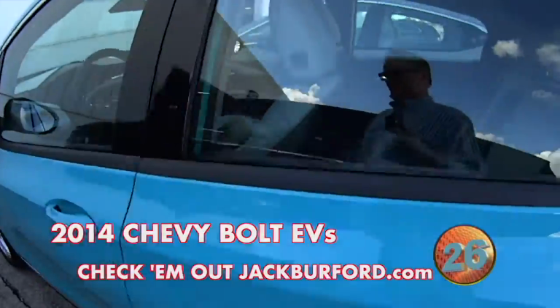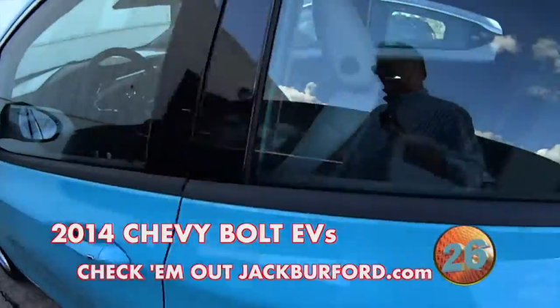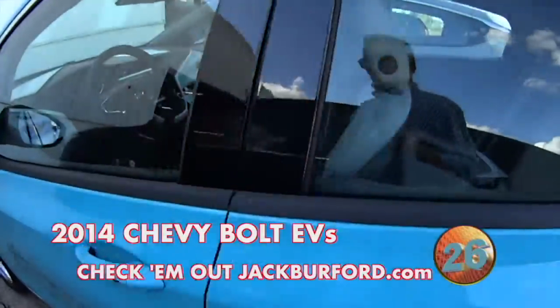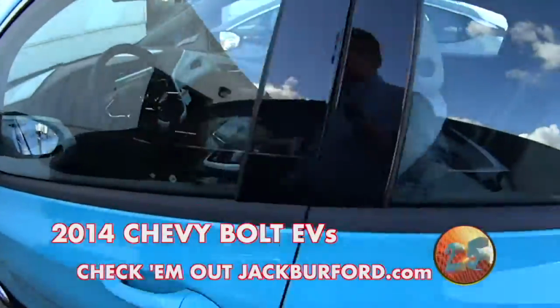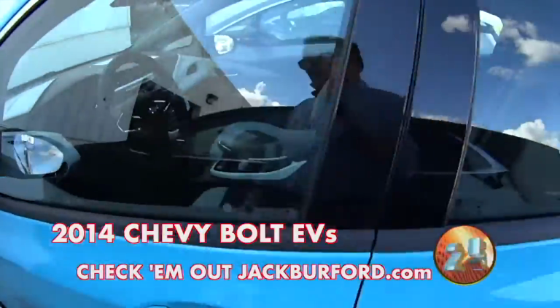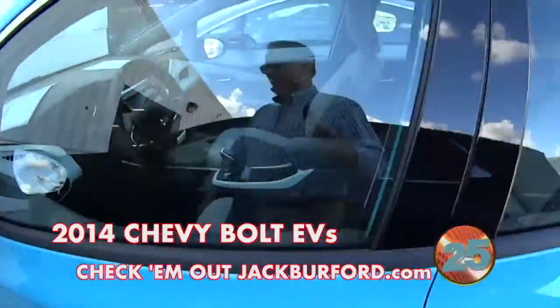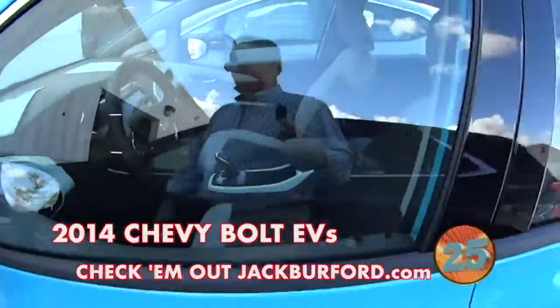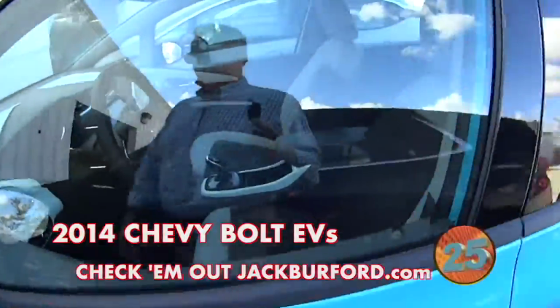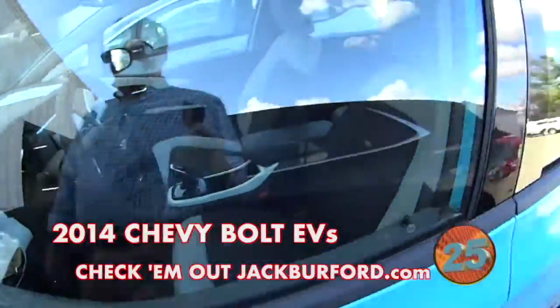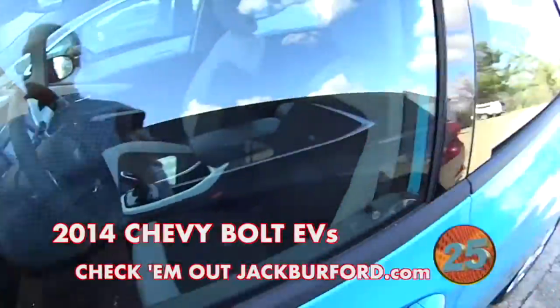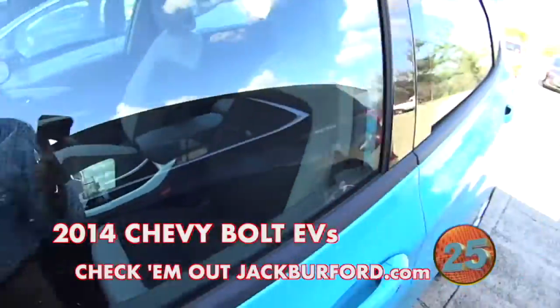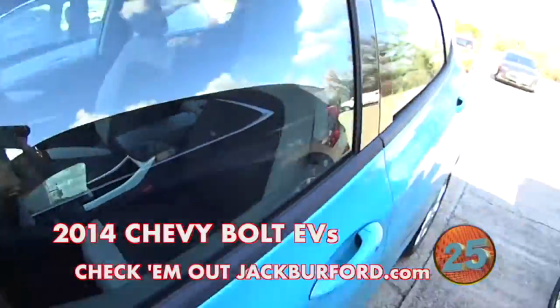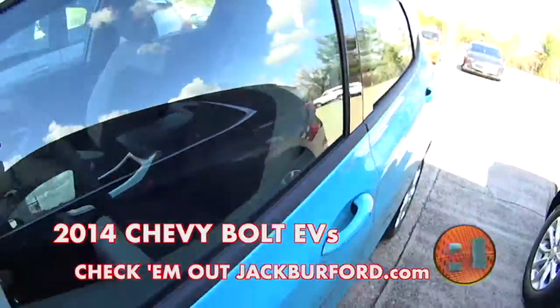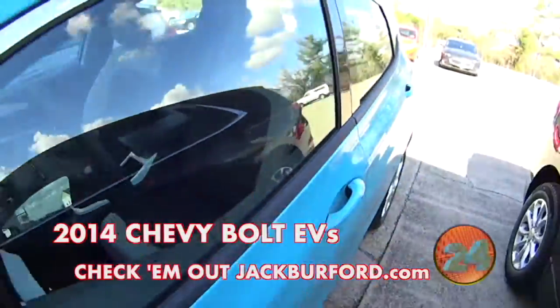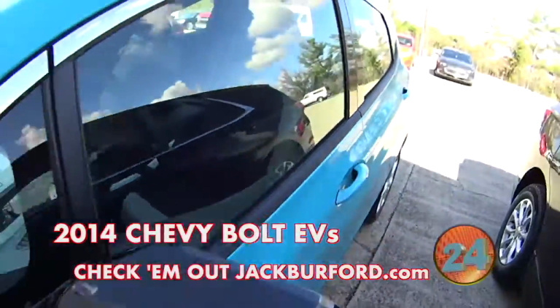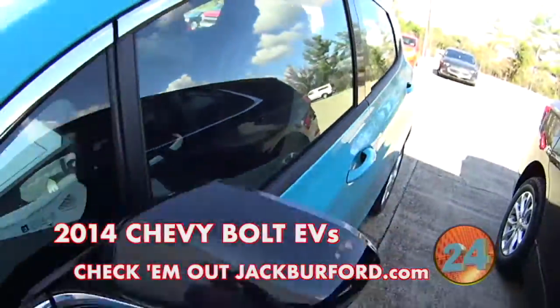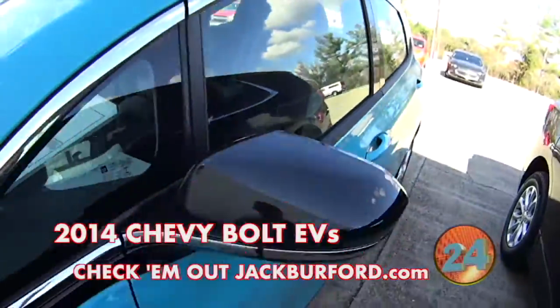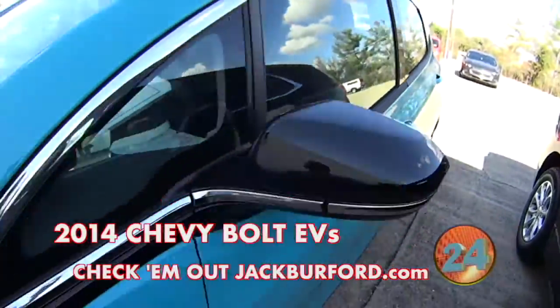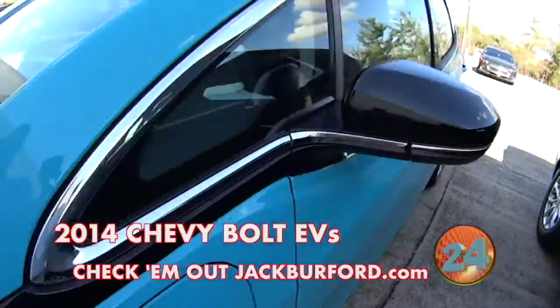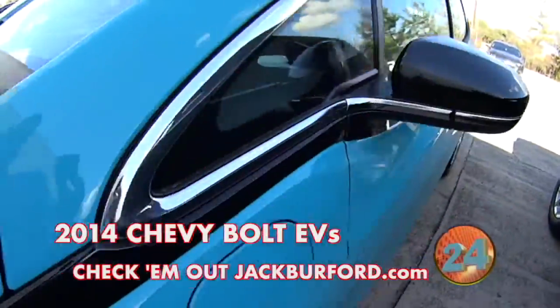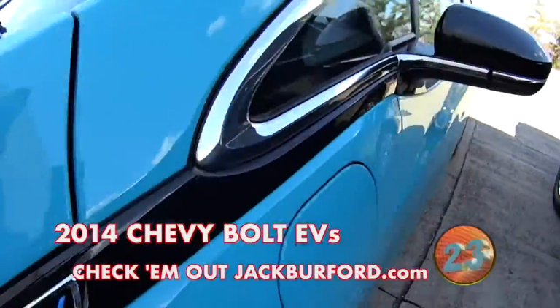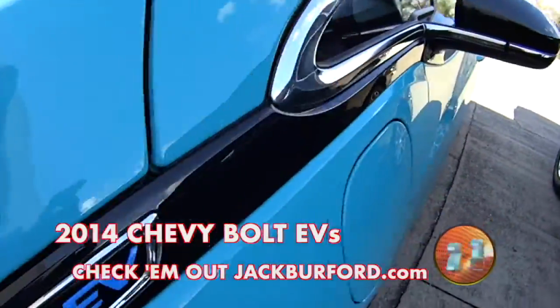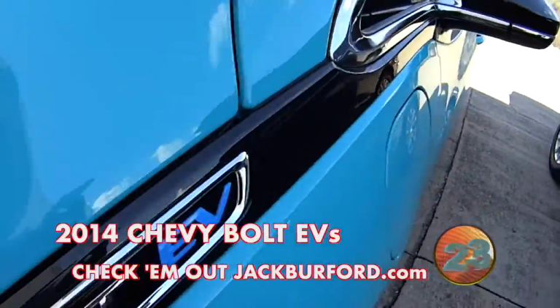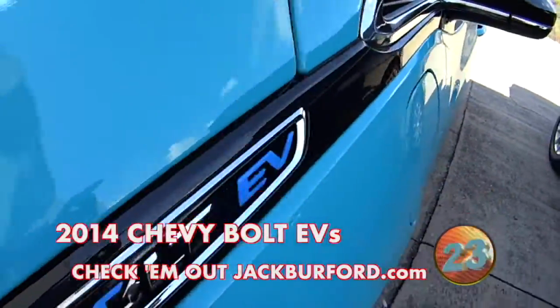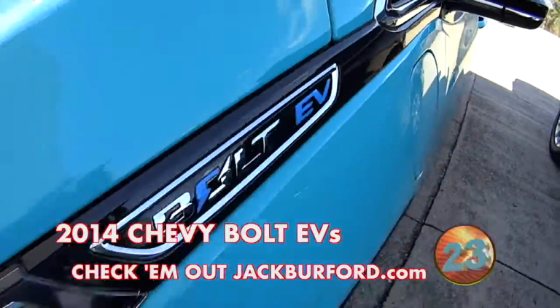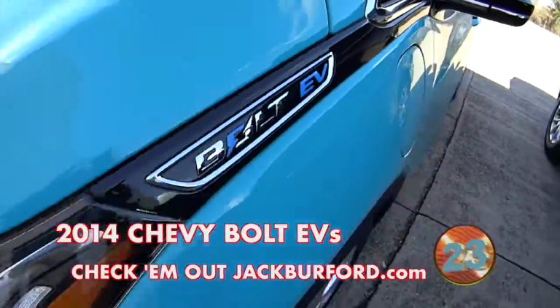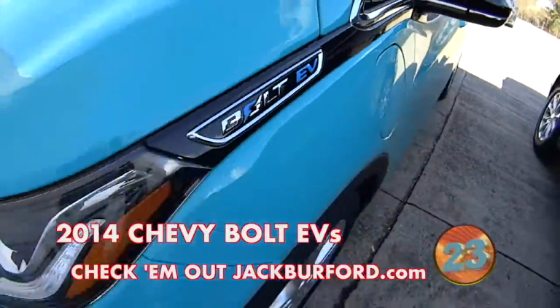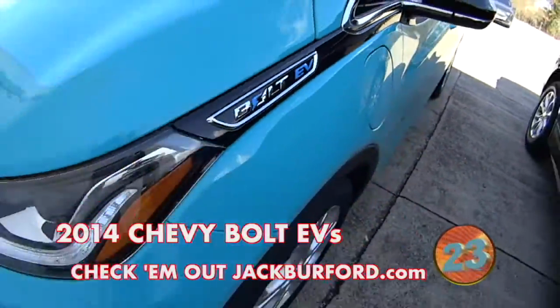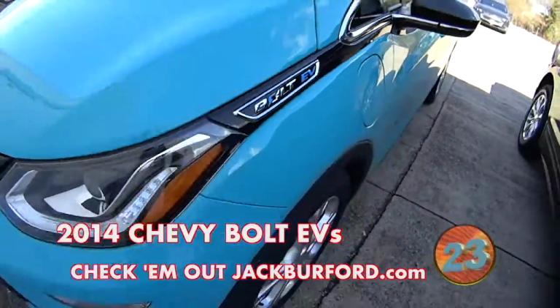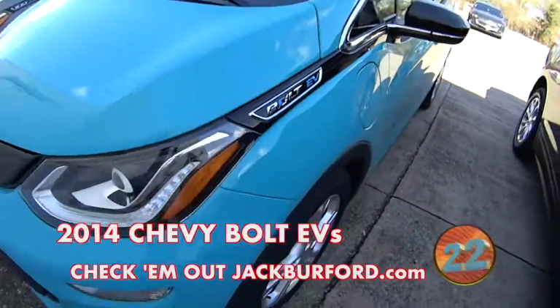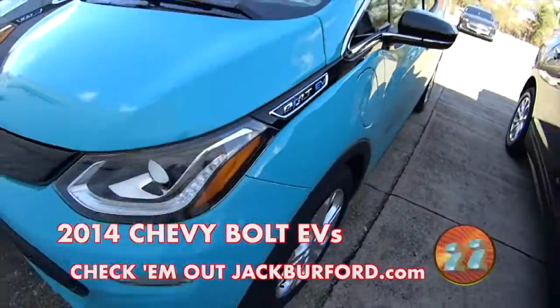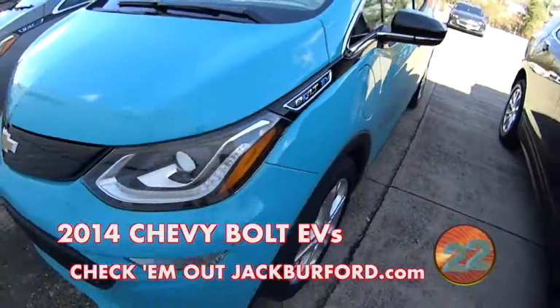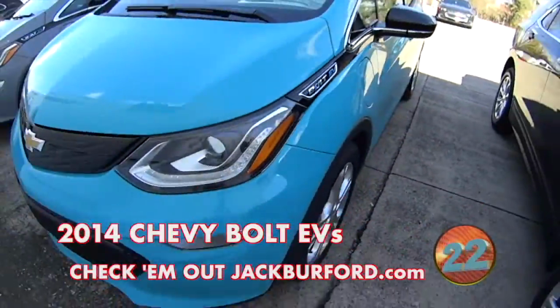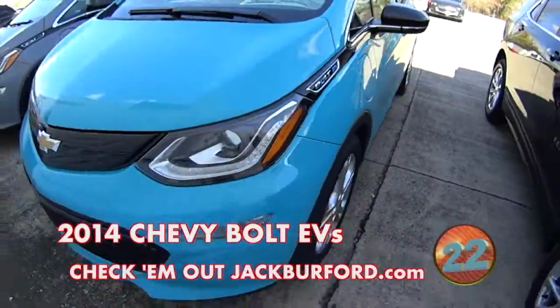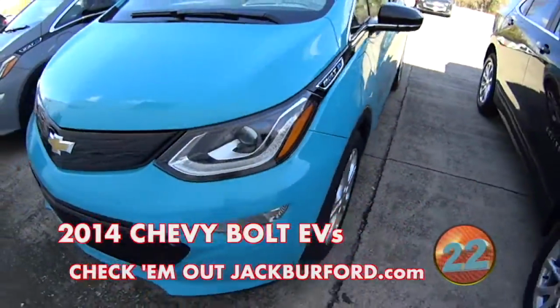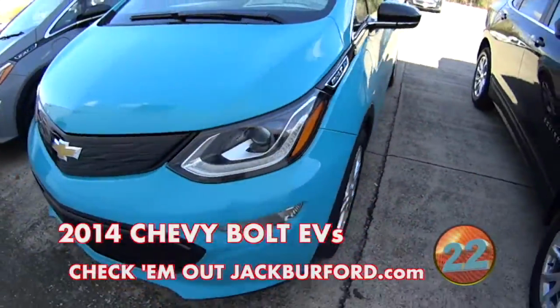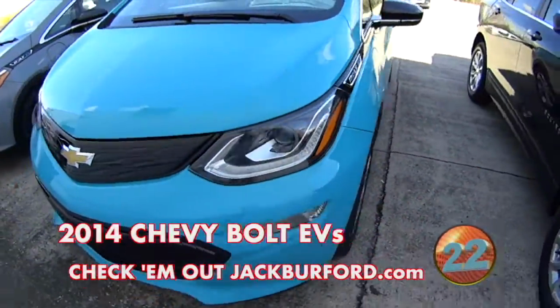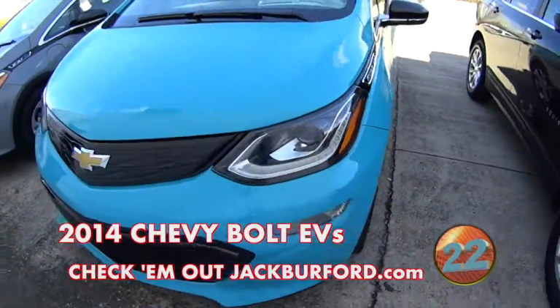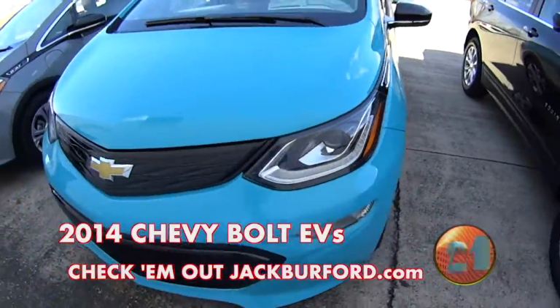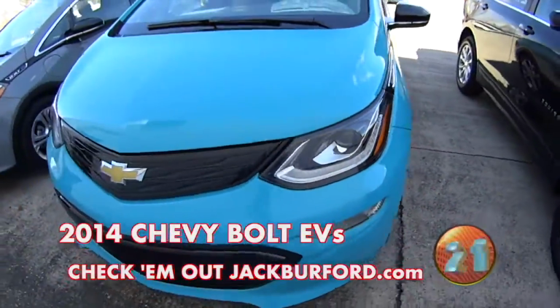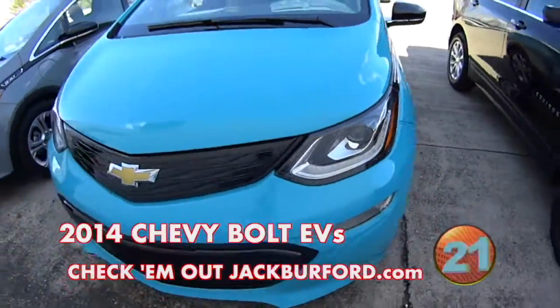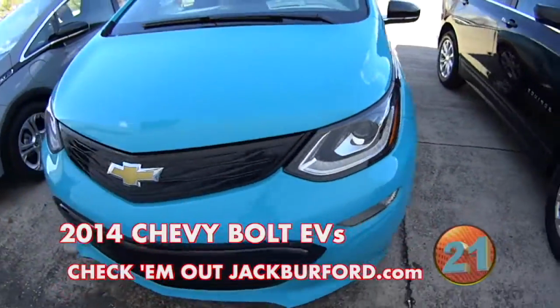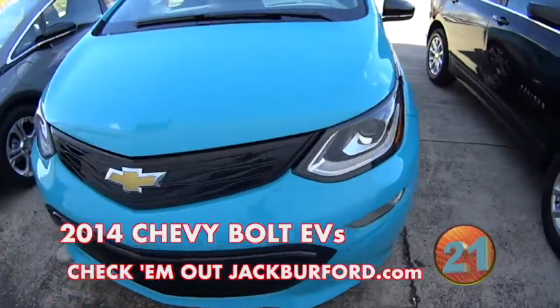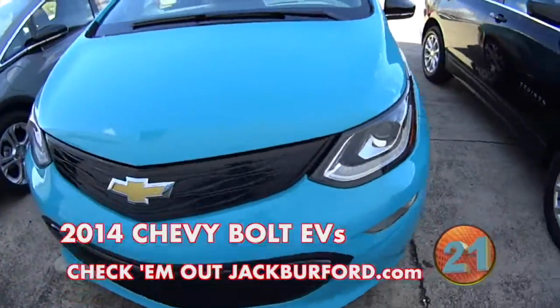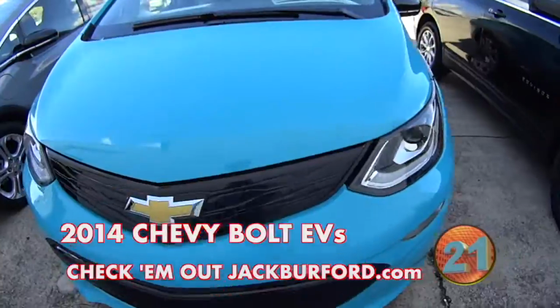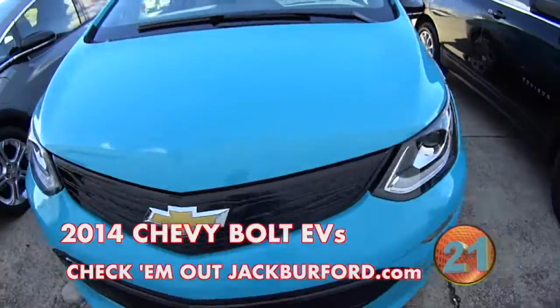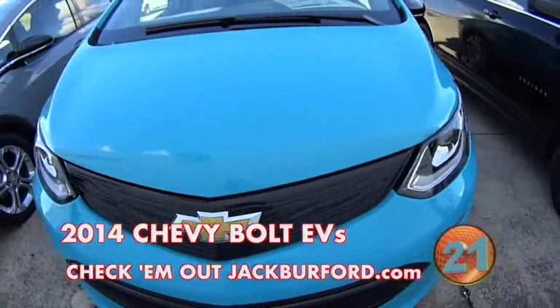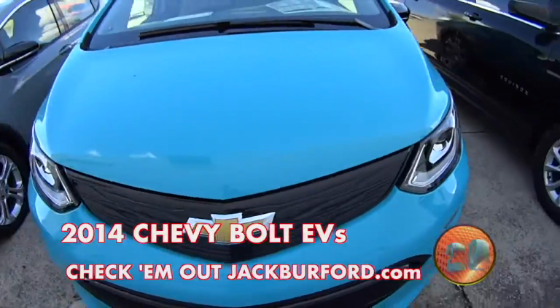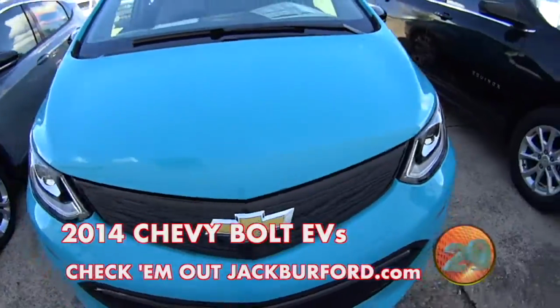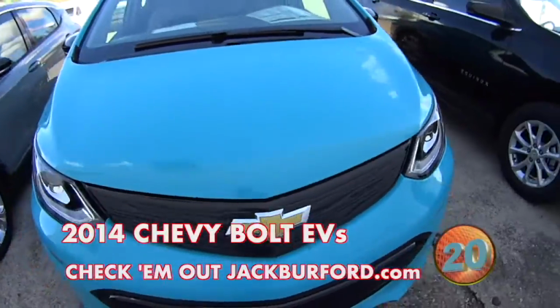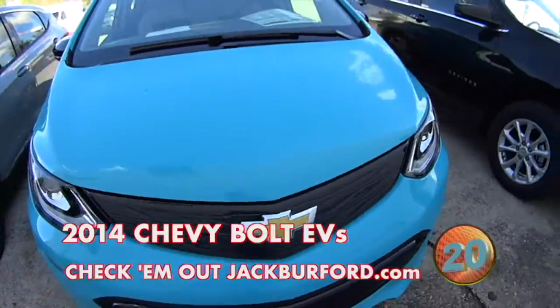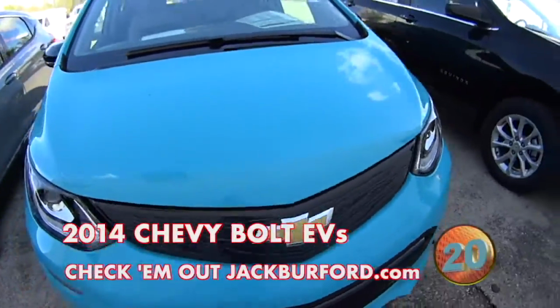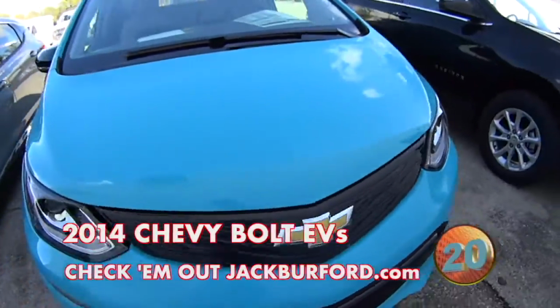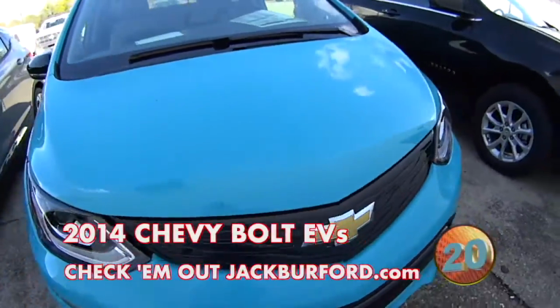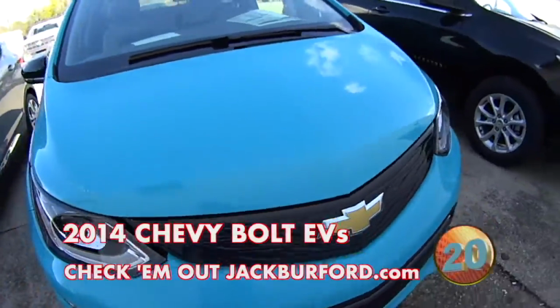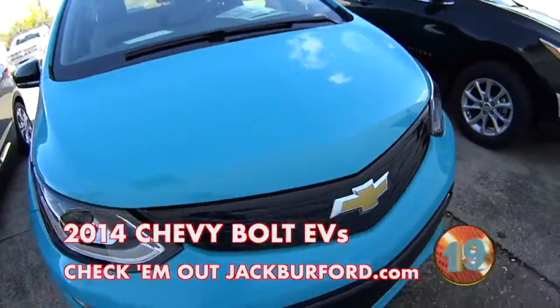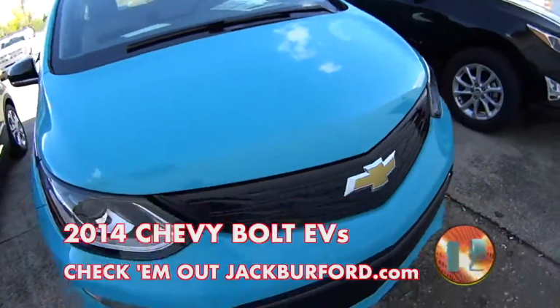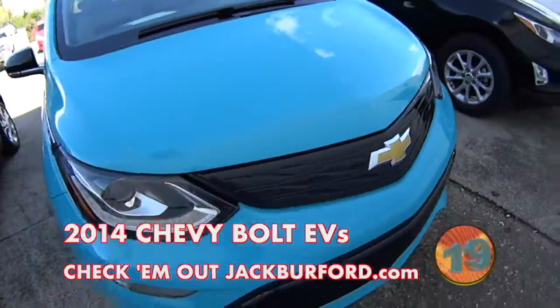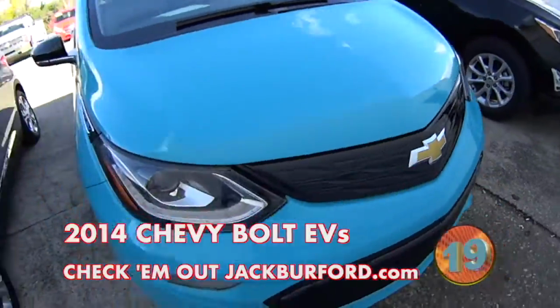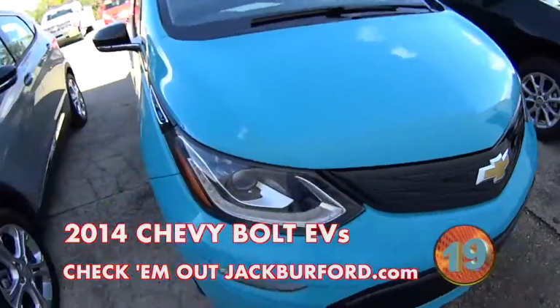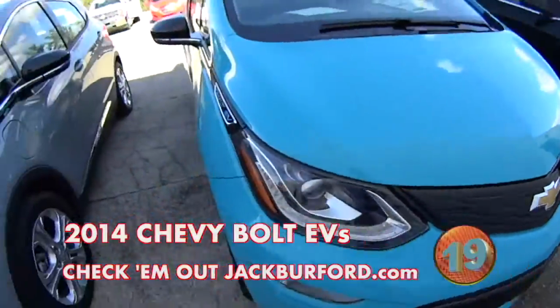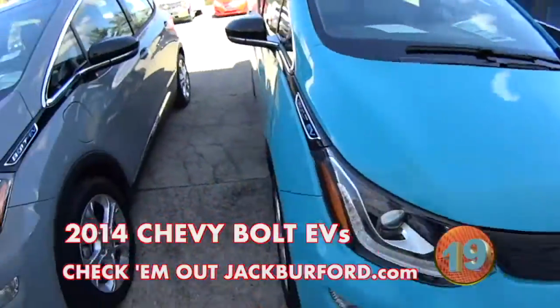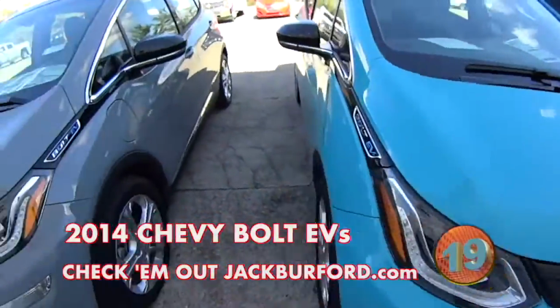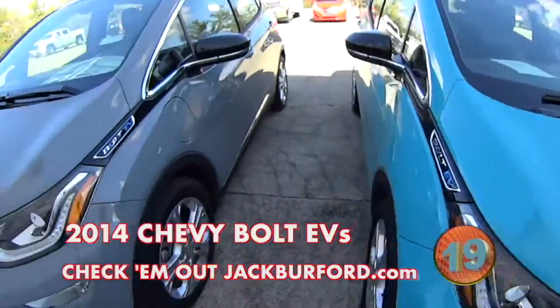I love this little Chevy Bolt. All electric, no gas, no oil needed.